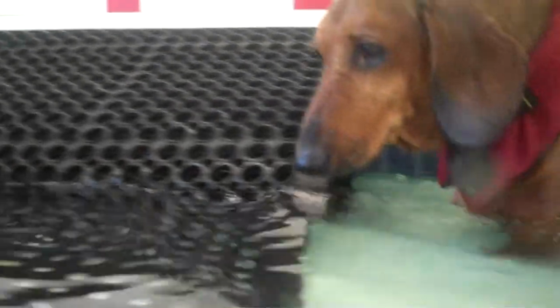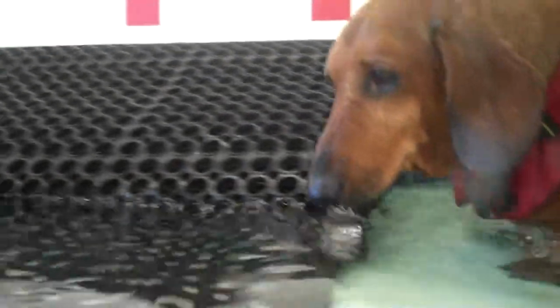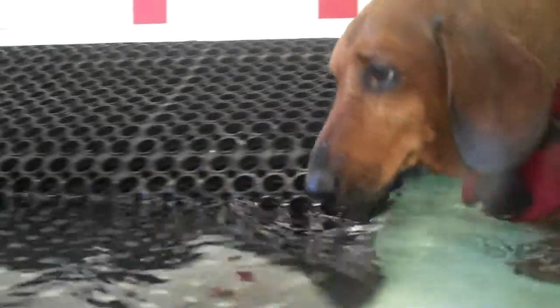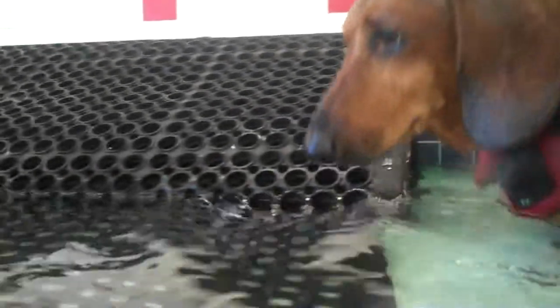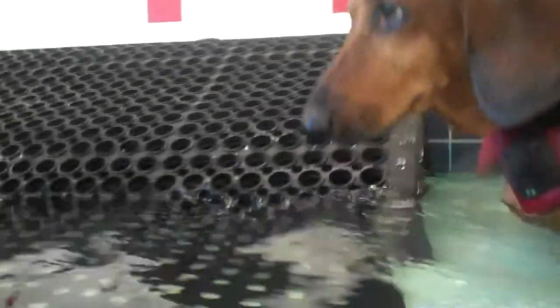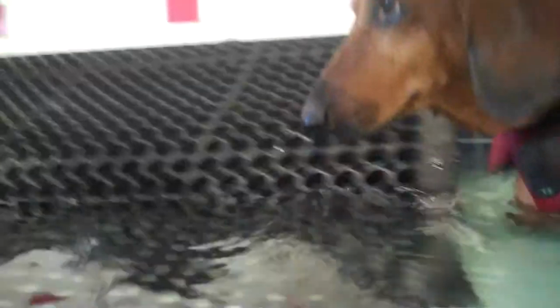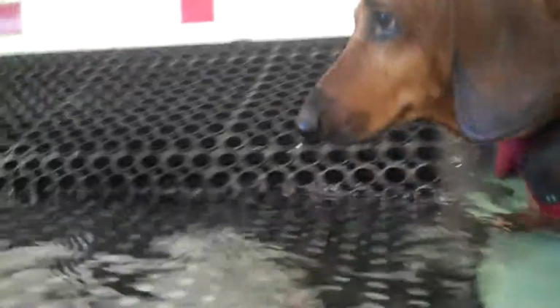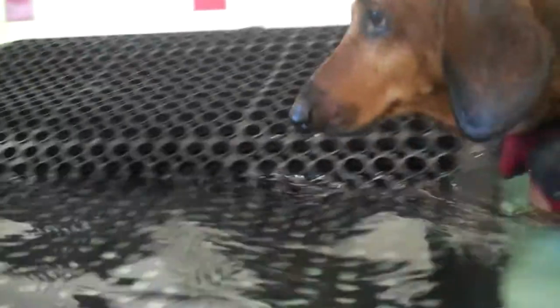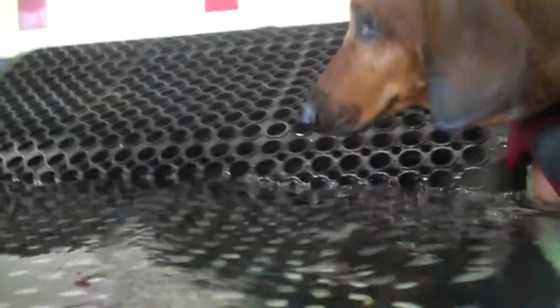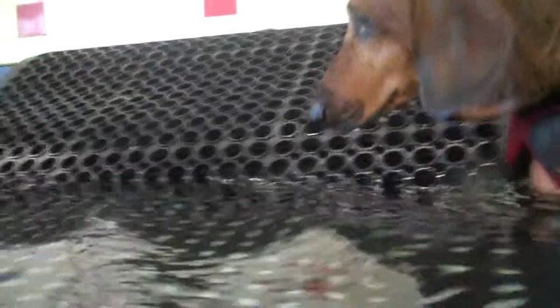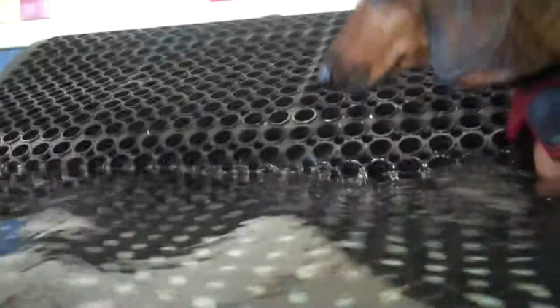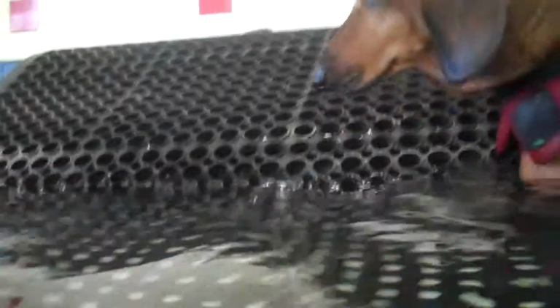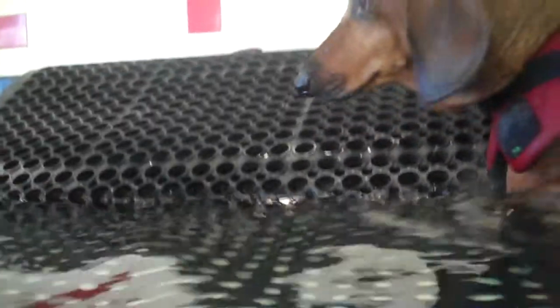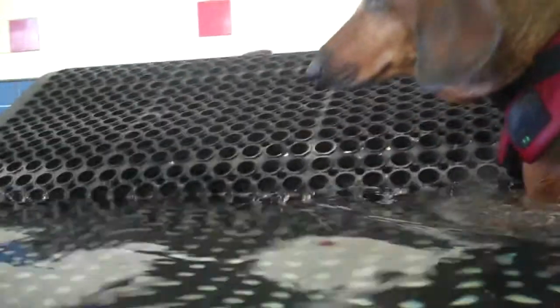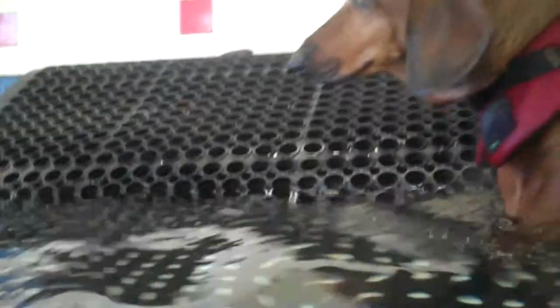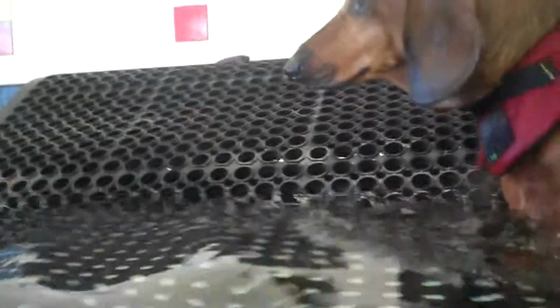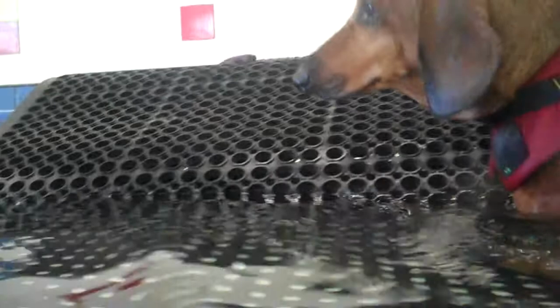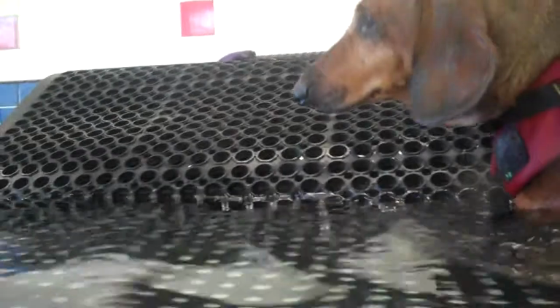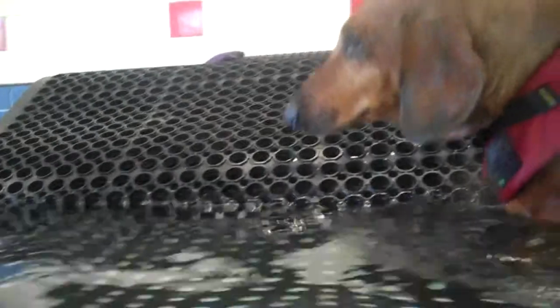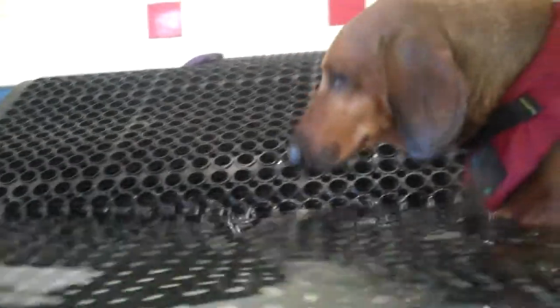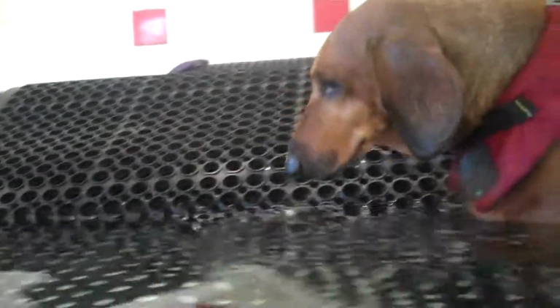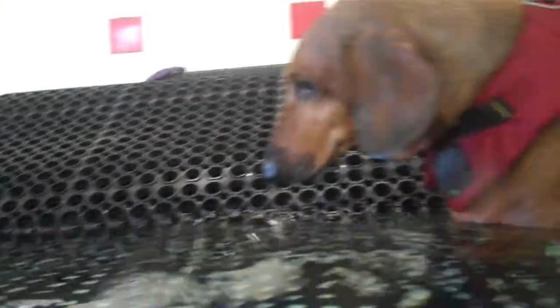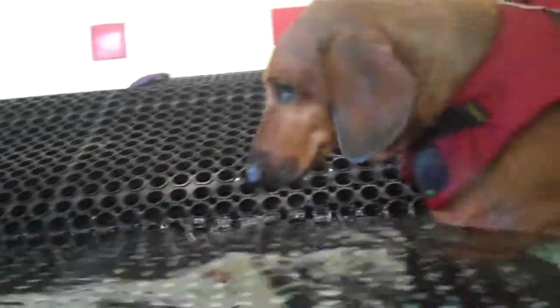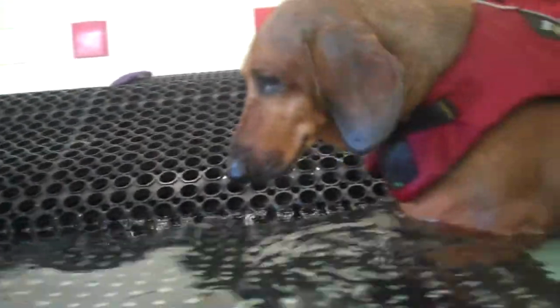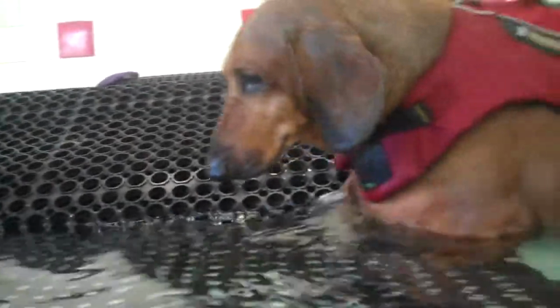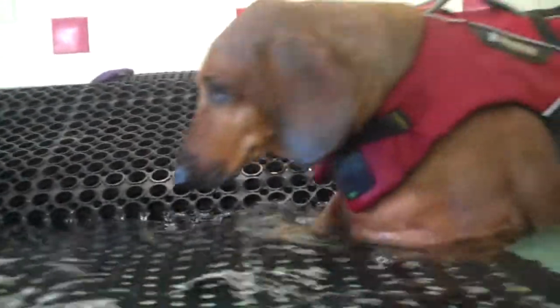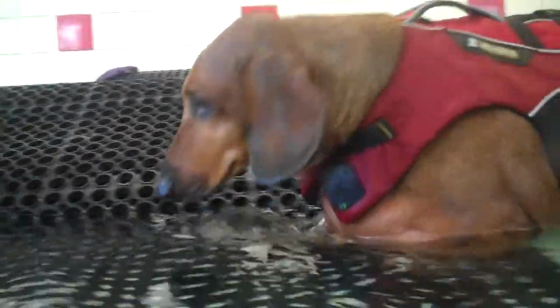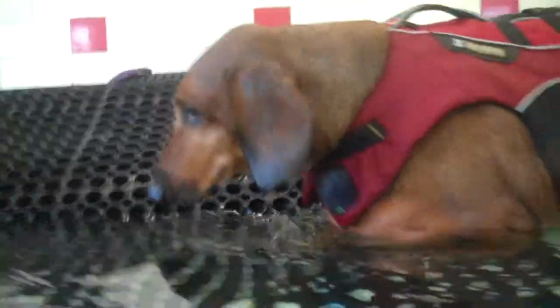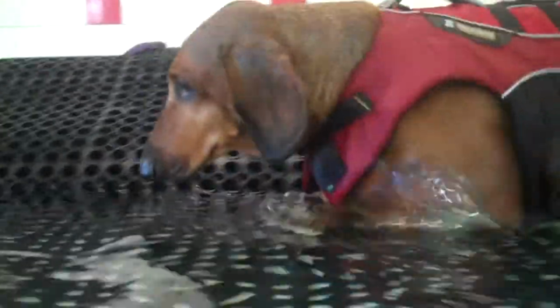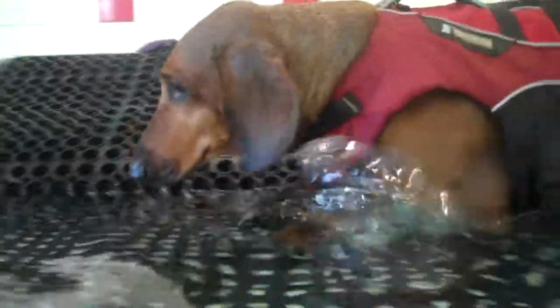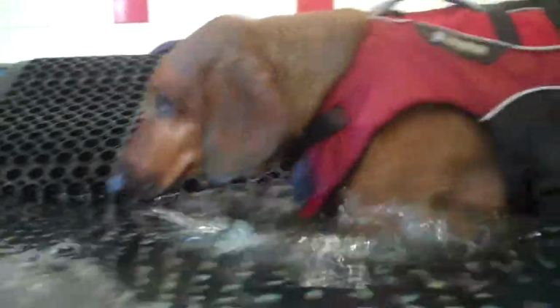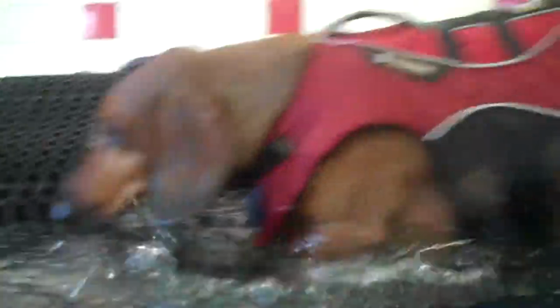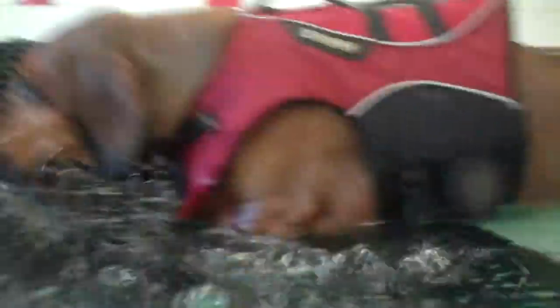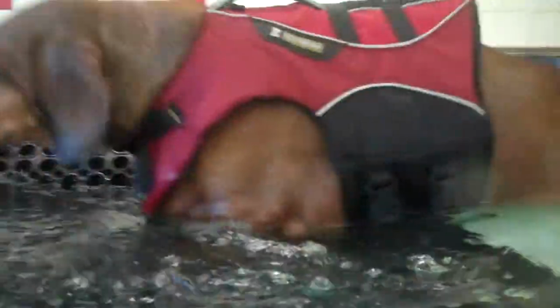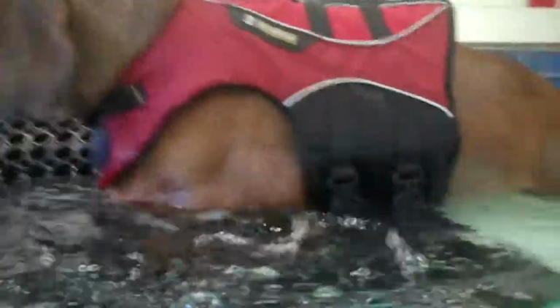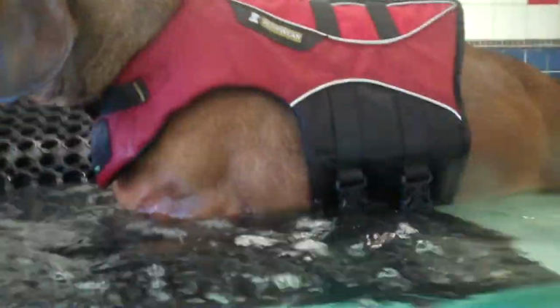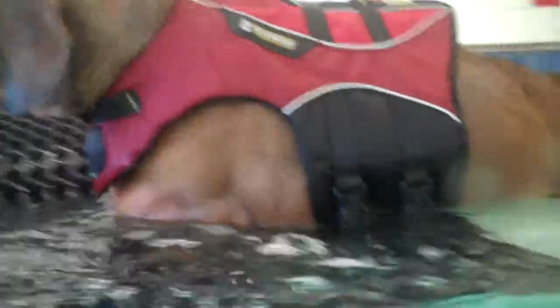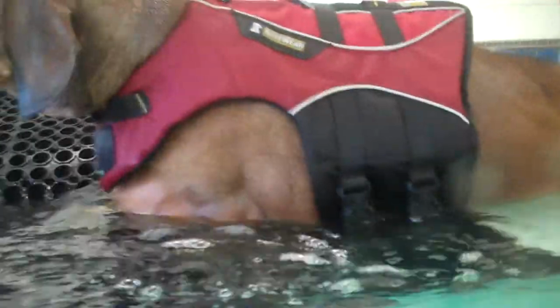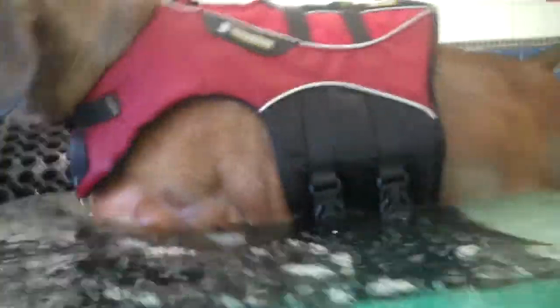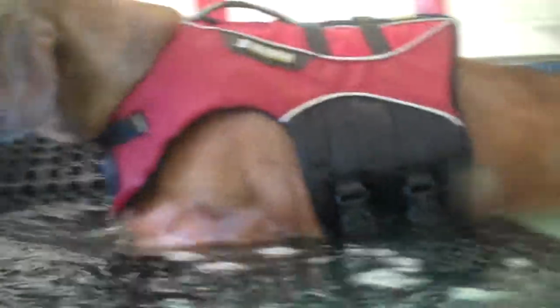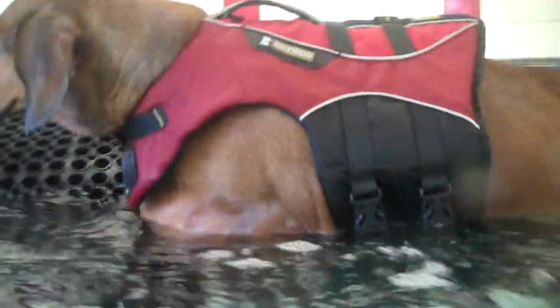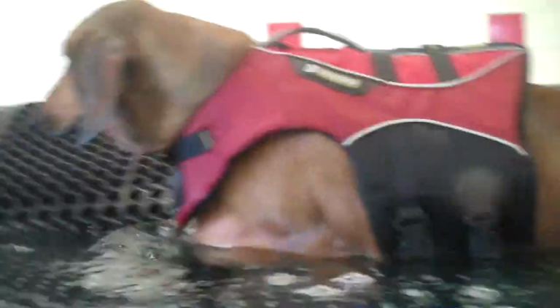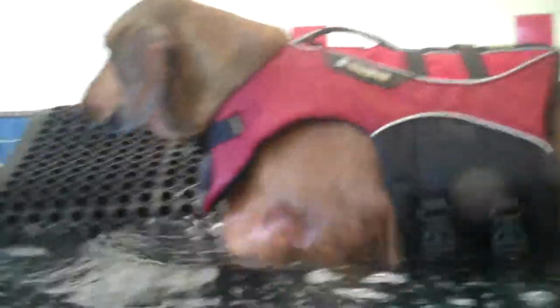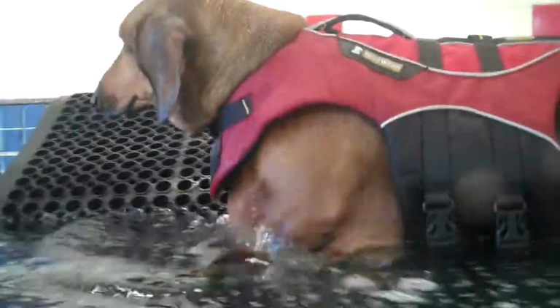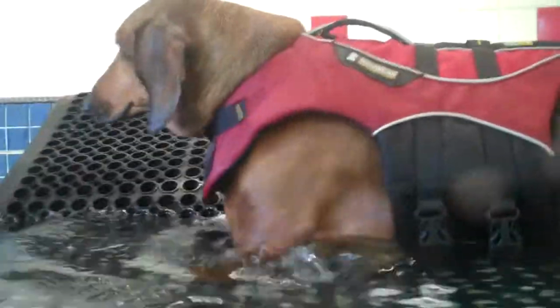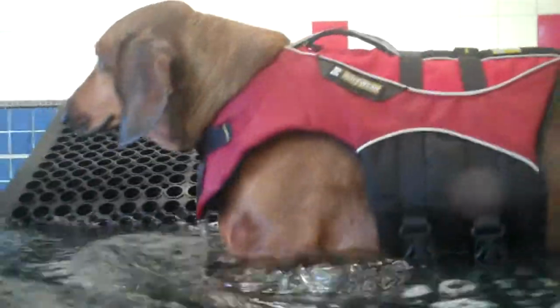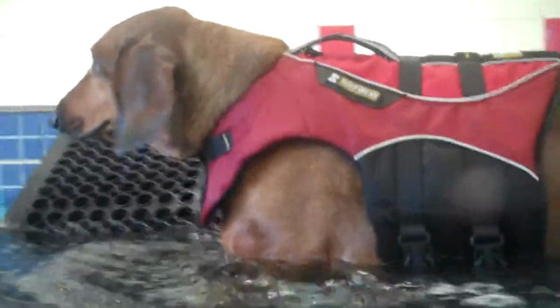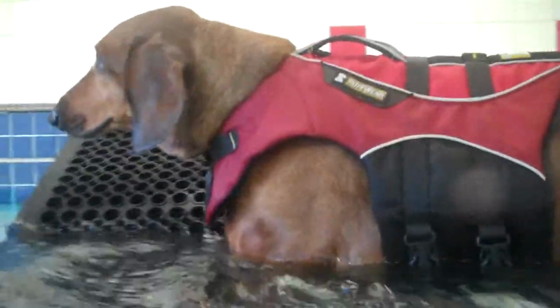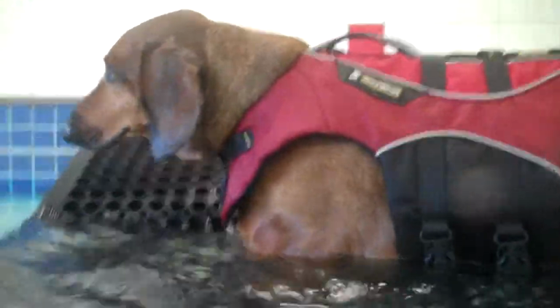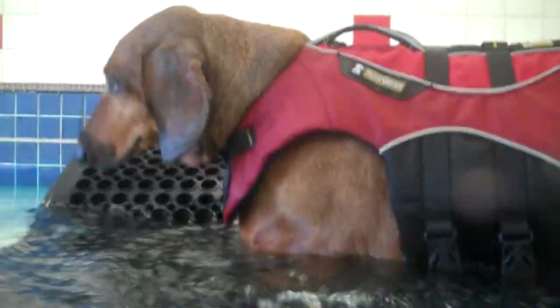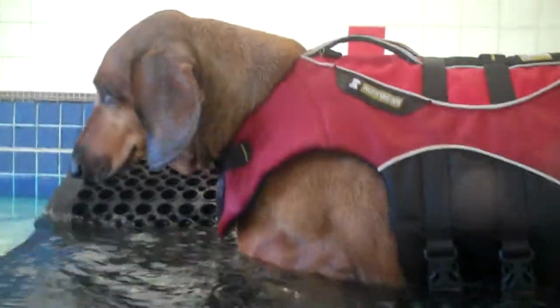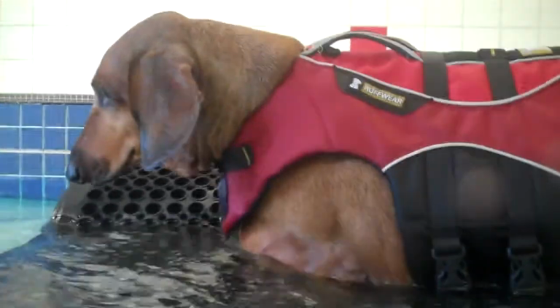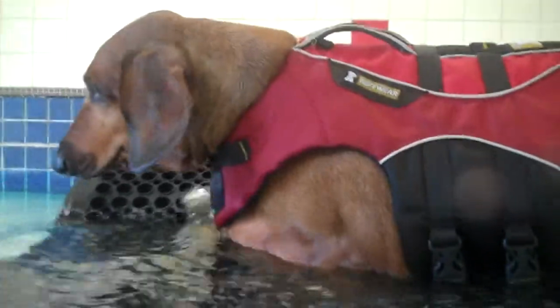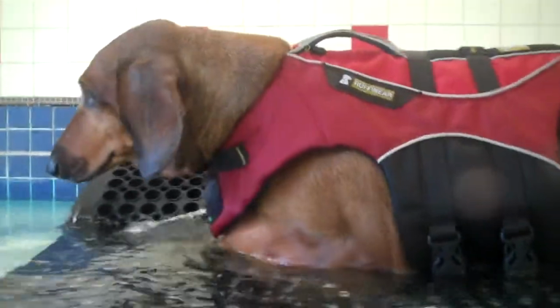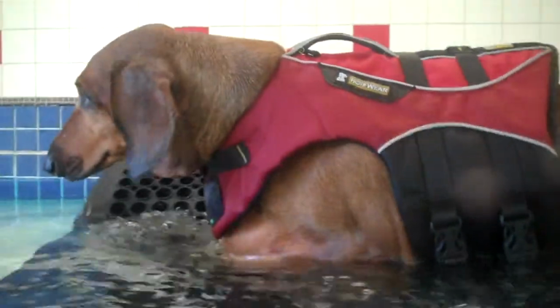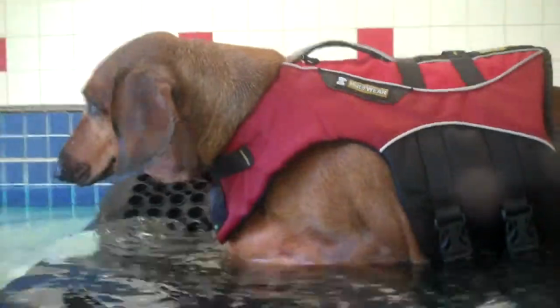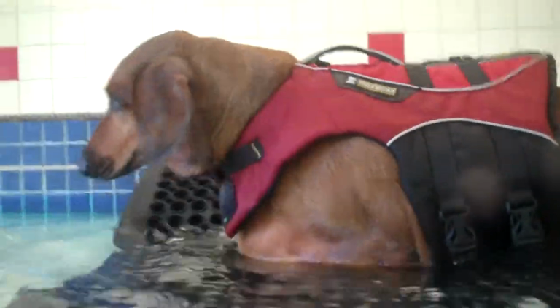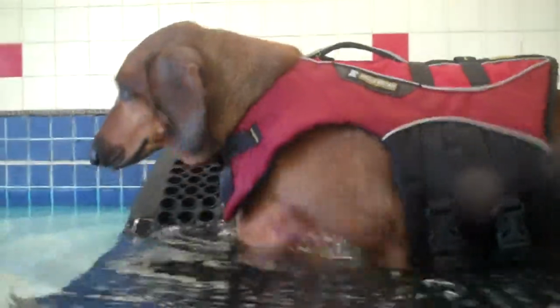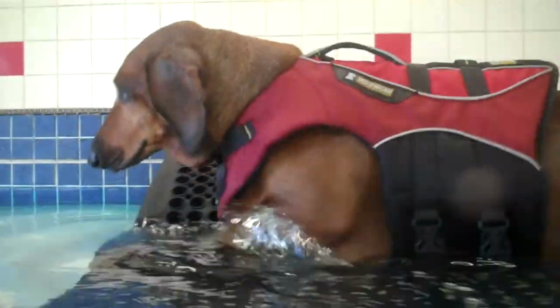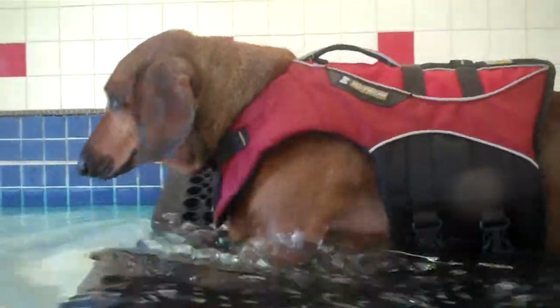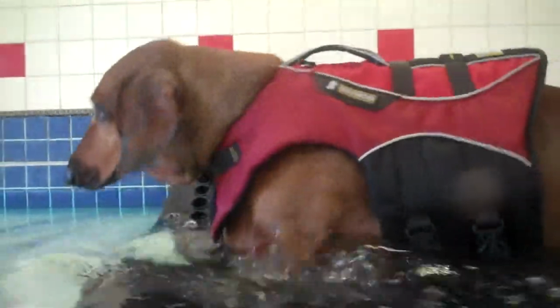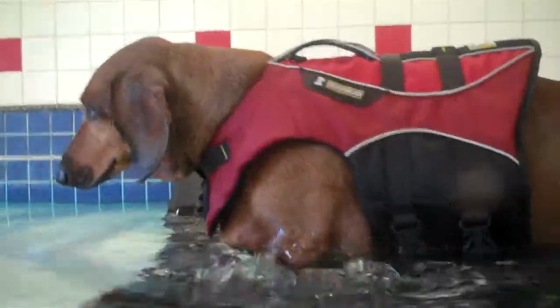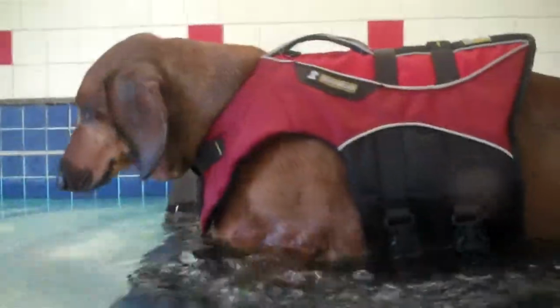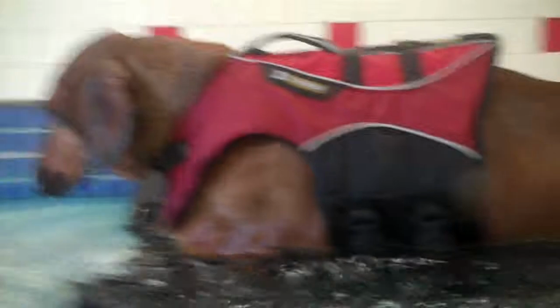This is the first time he's gone past the ramp, so we'll see if he tries to go up the ramp. Kind of letting him do his thing today.